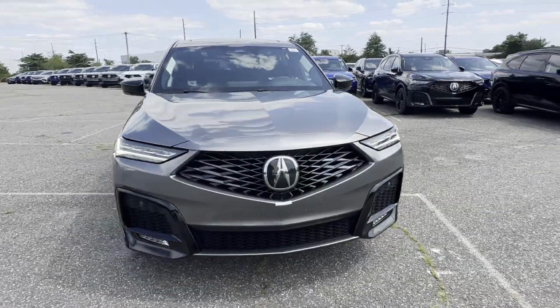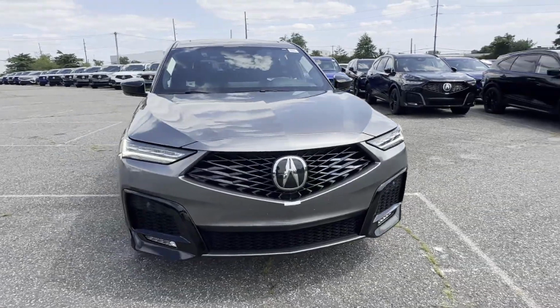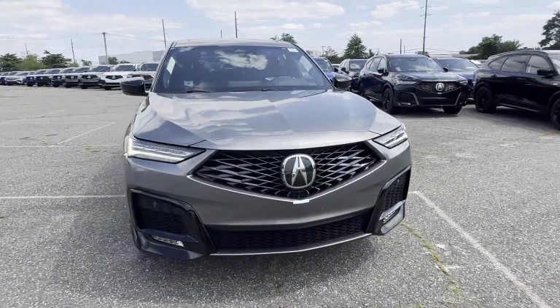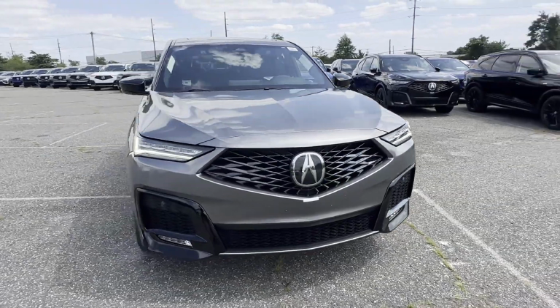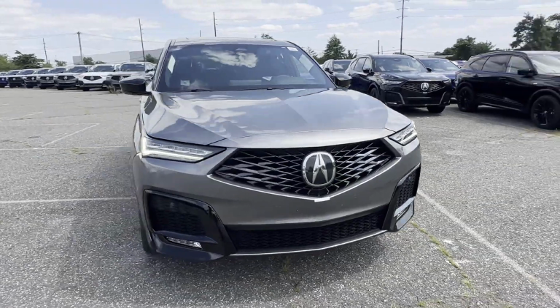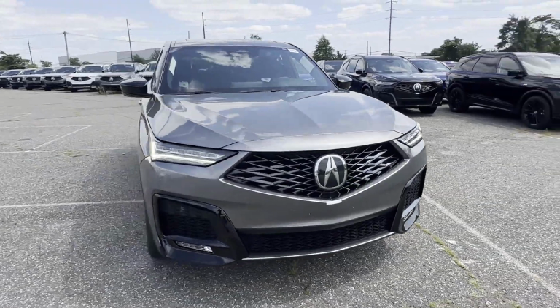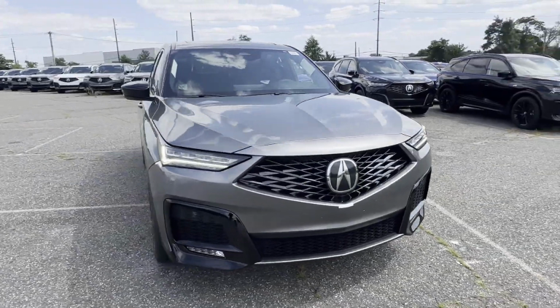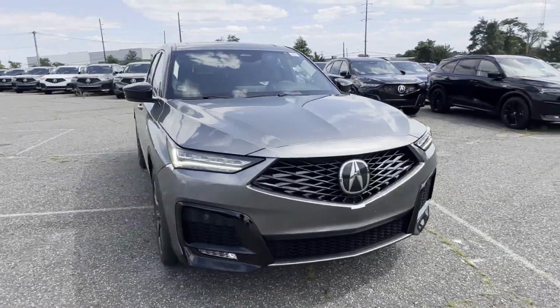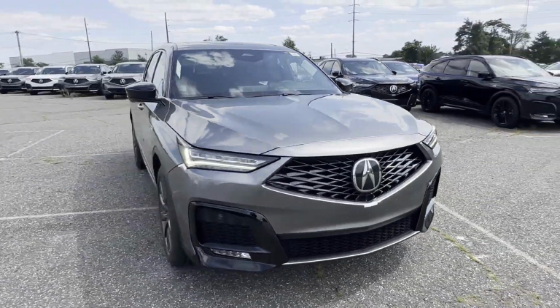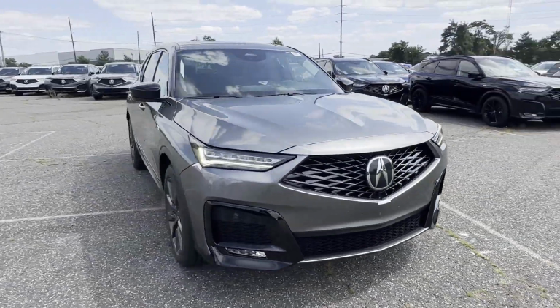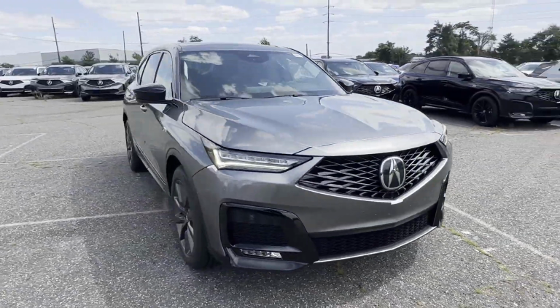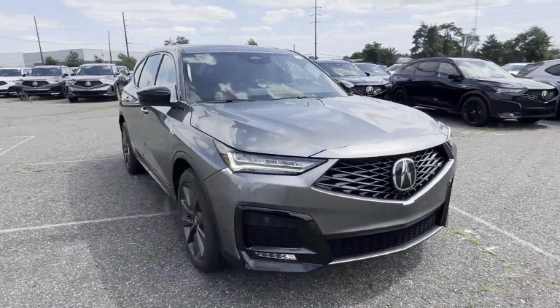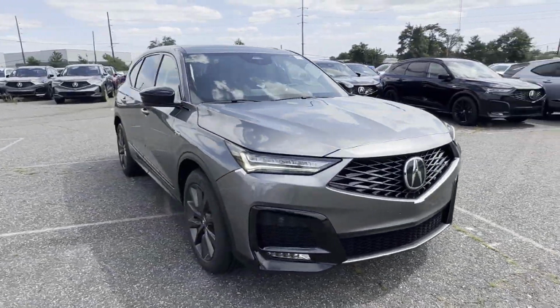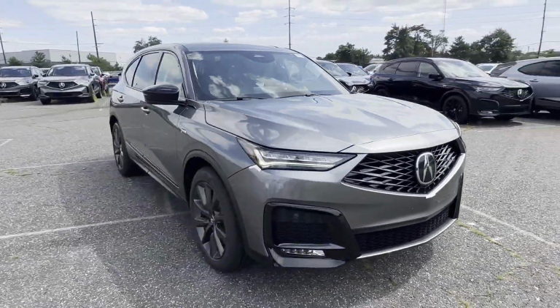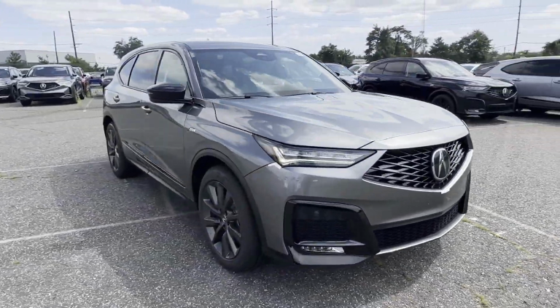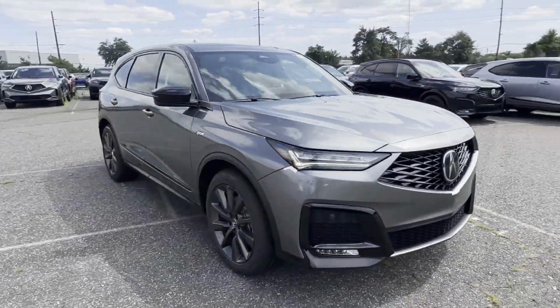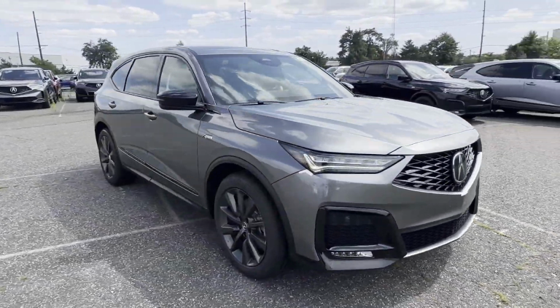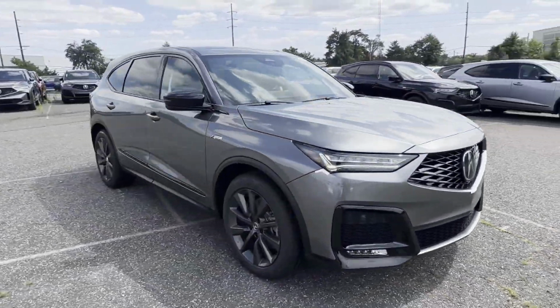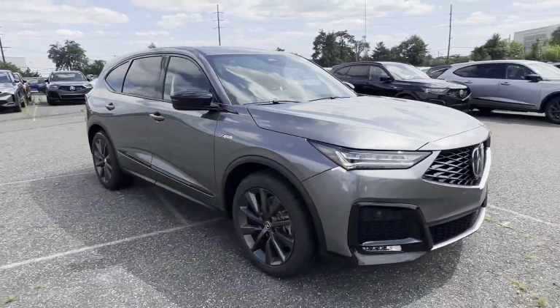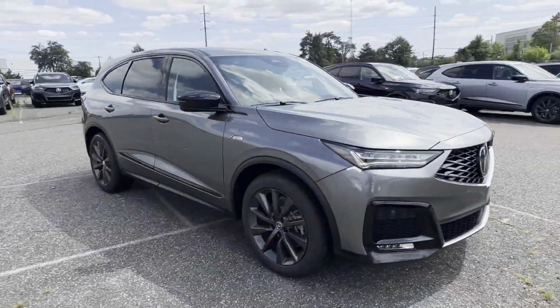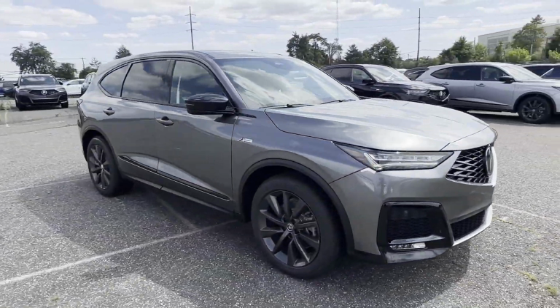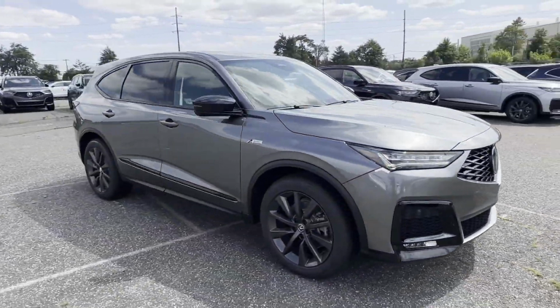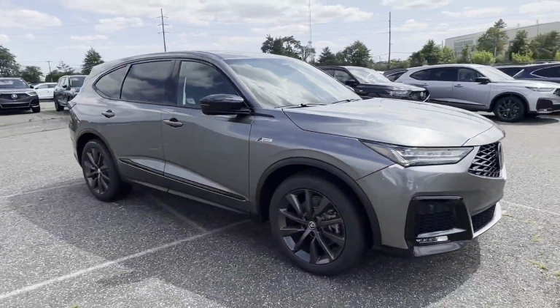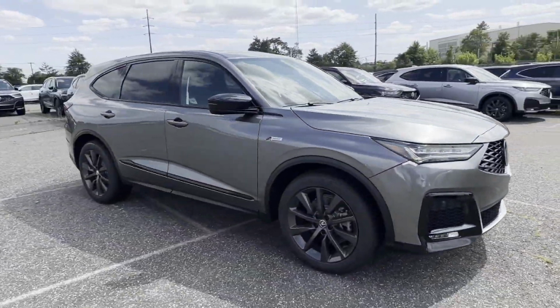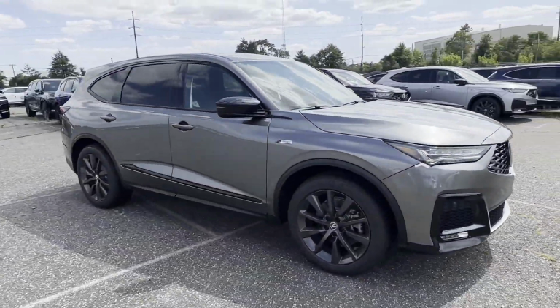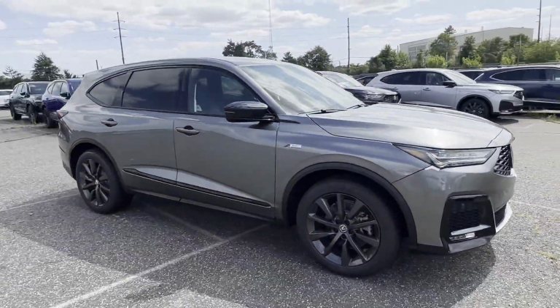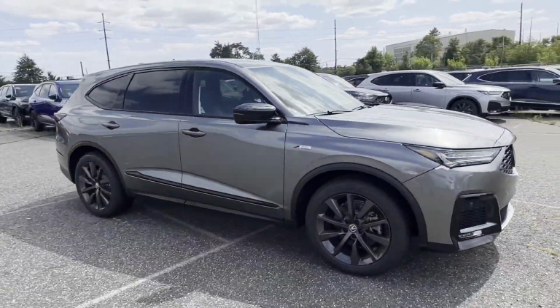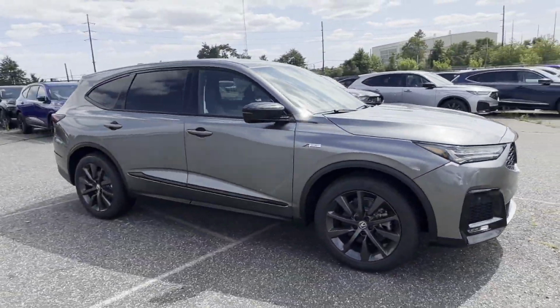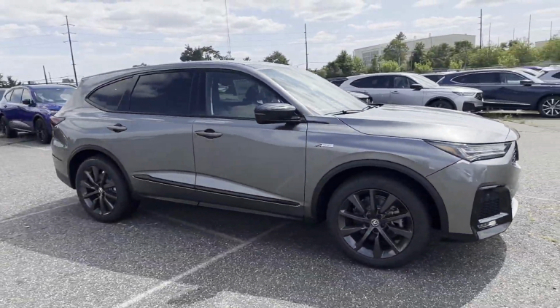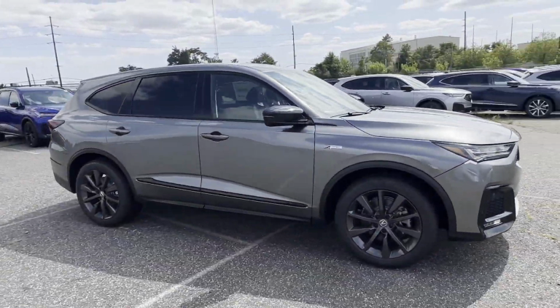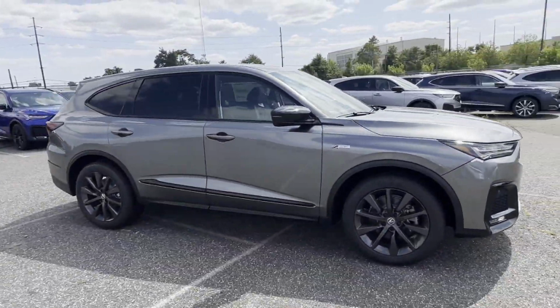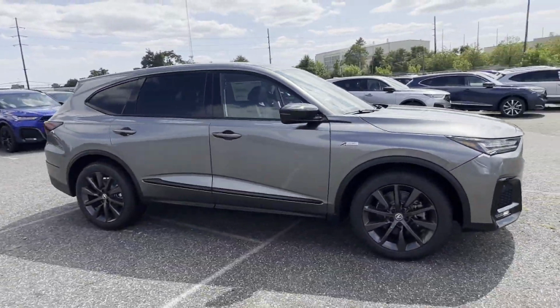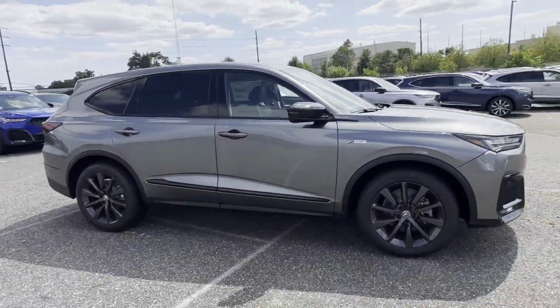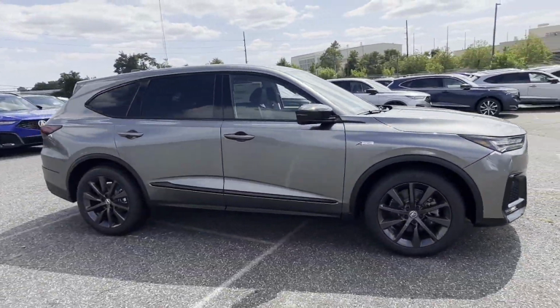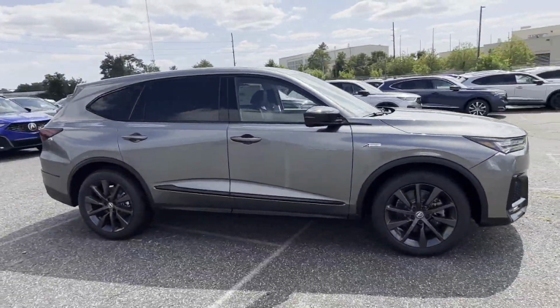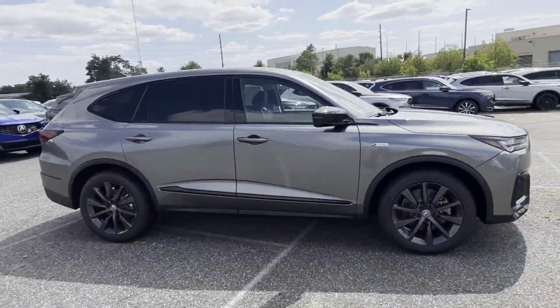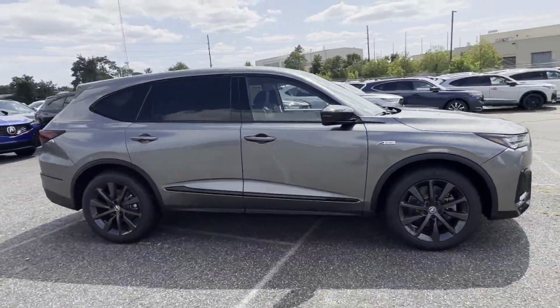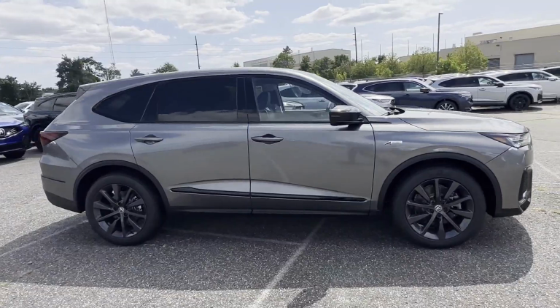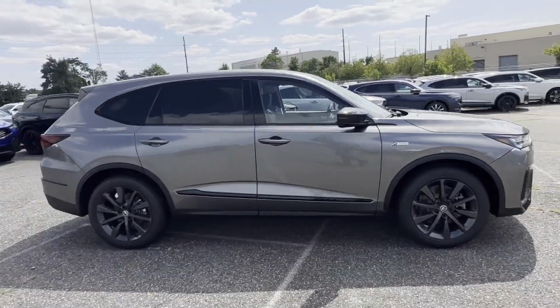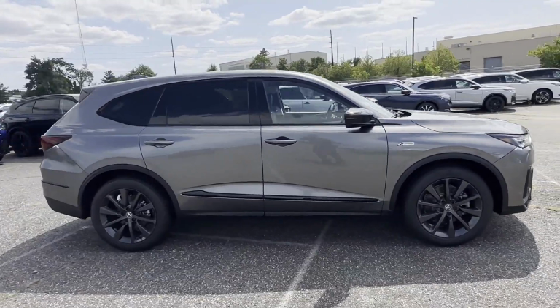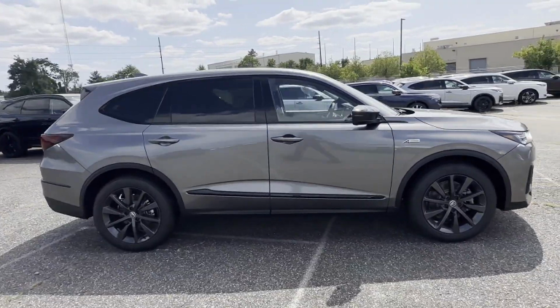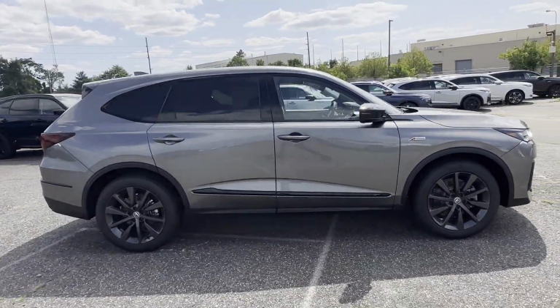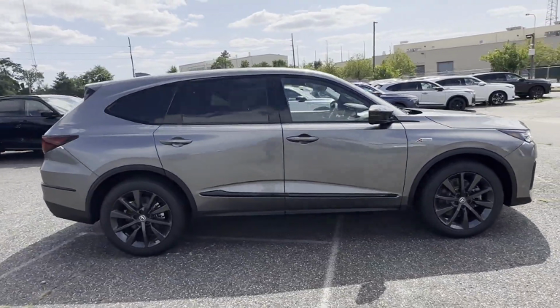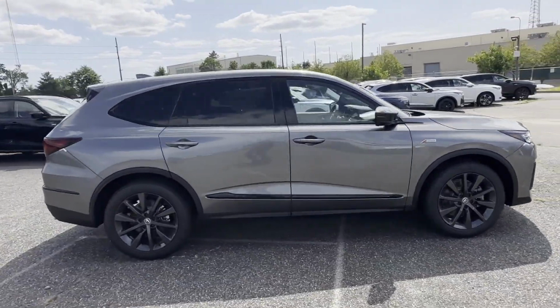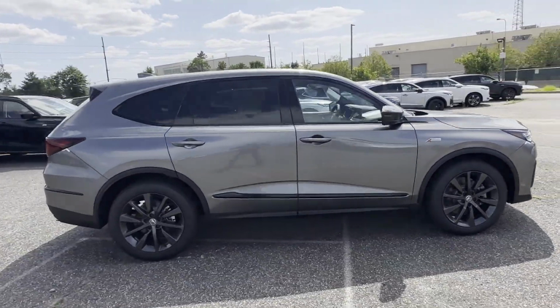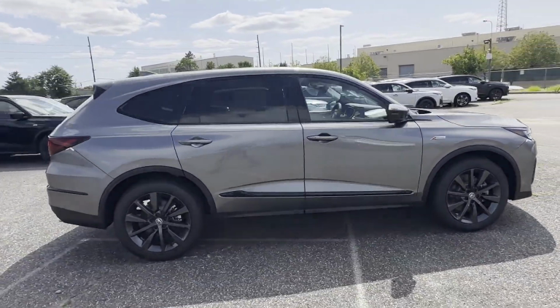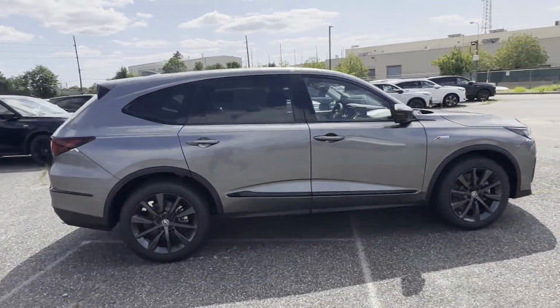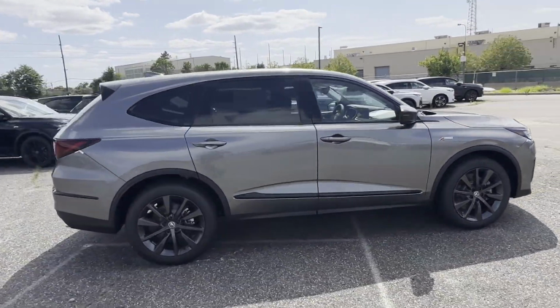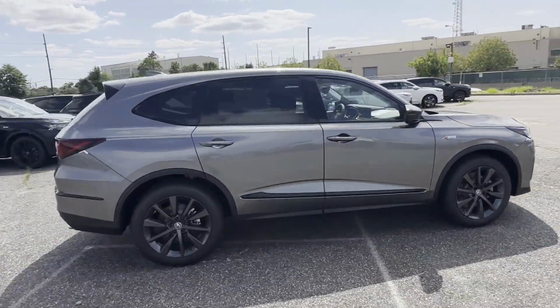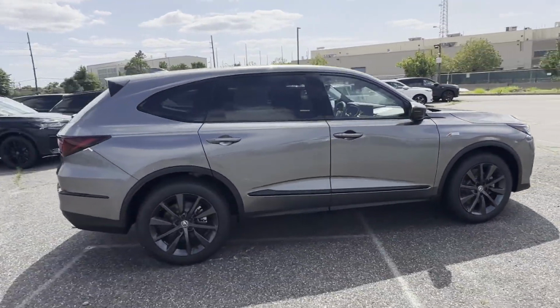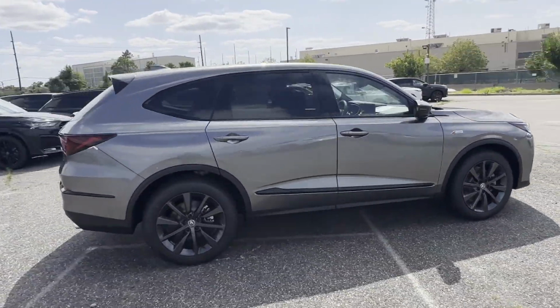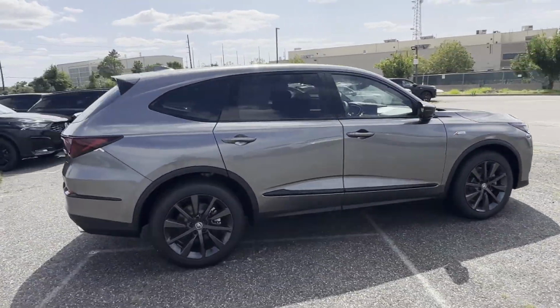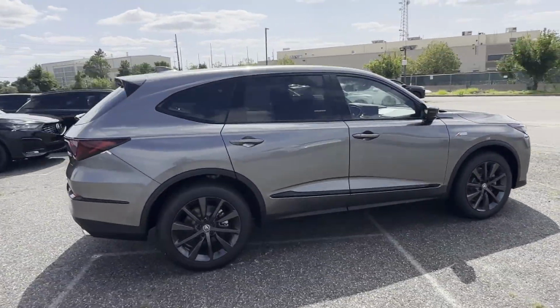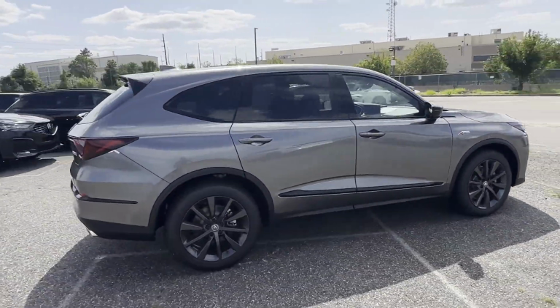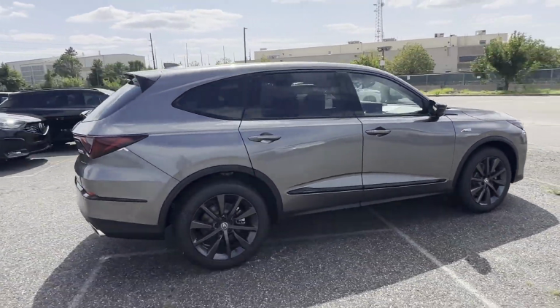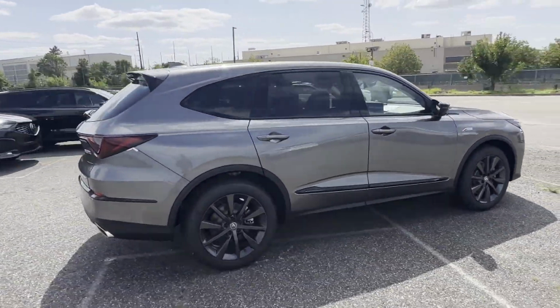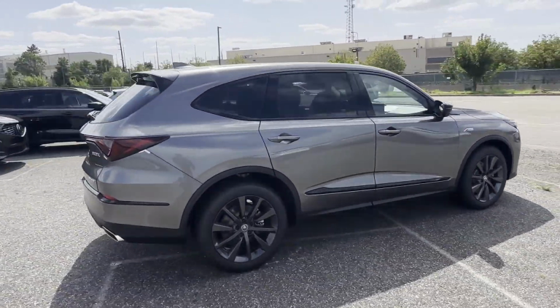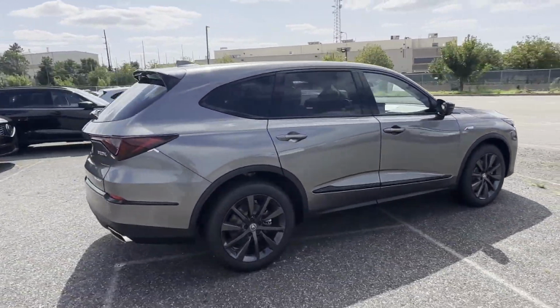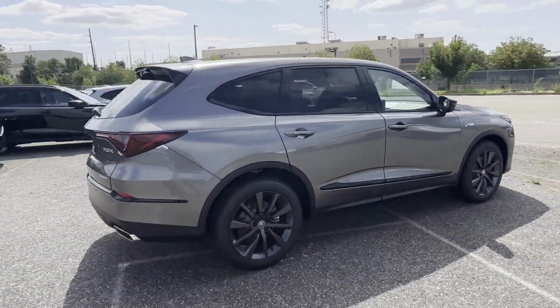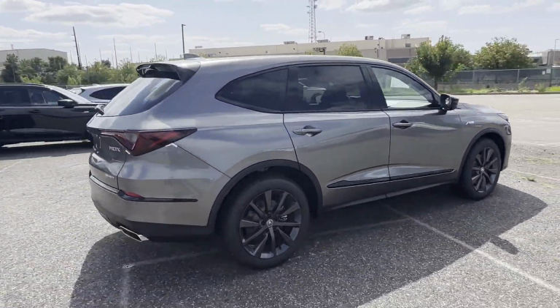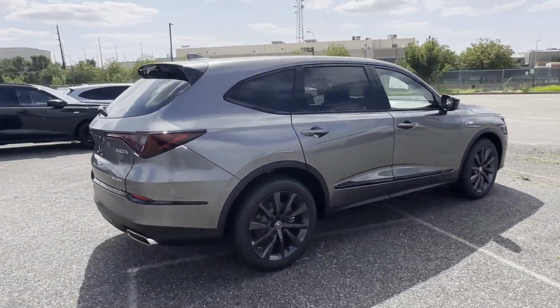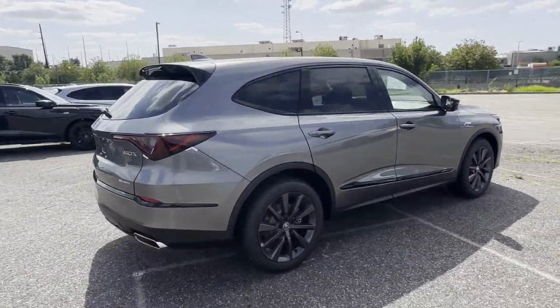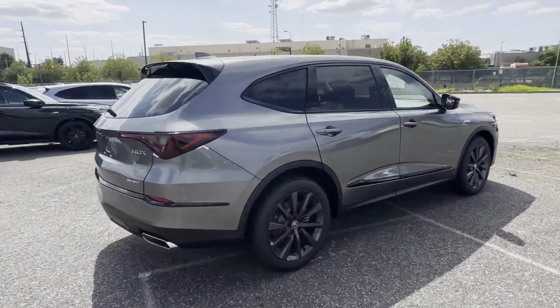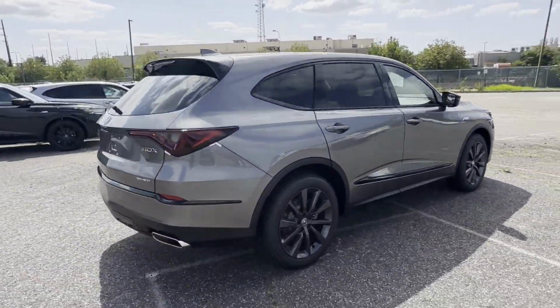2025 Acura MDX. This SUV offers space as well as power and performance.